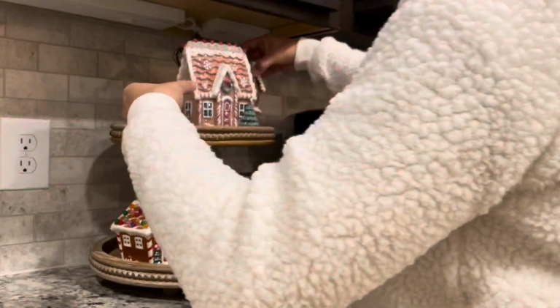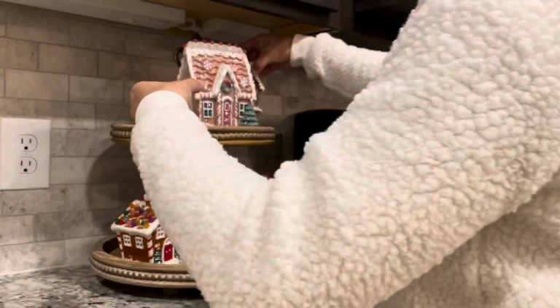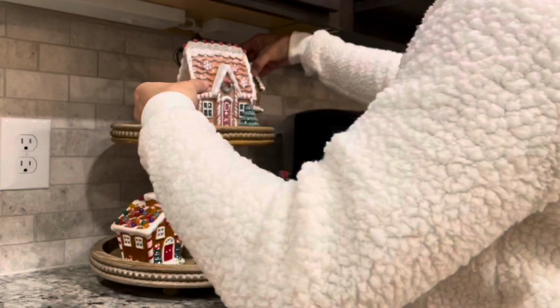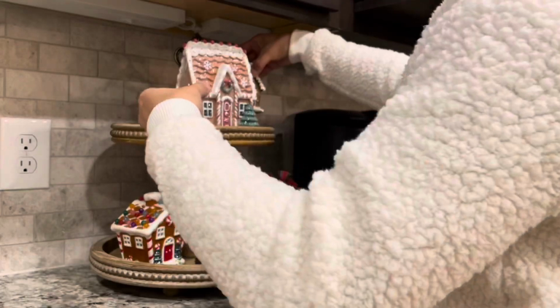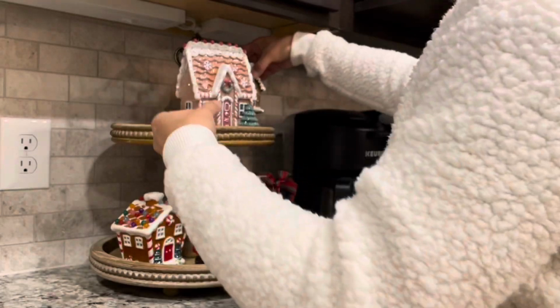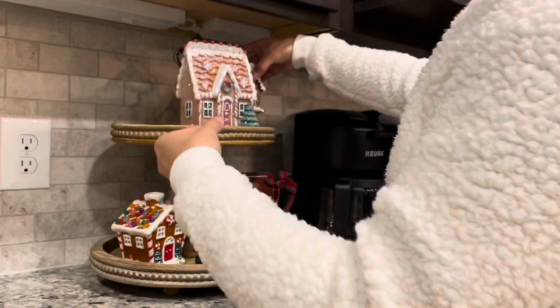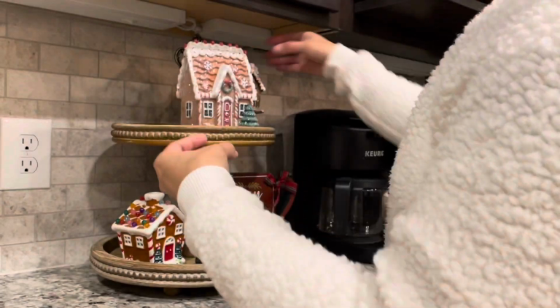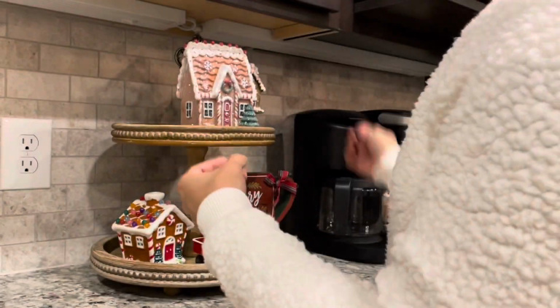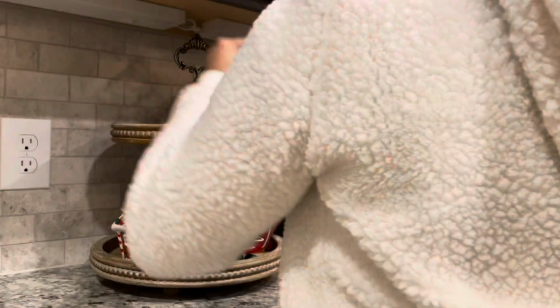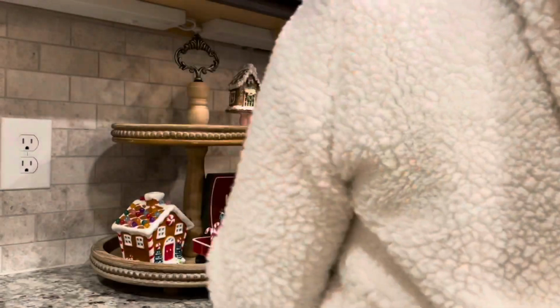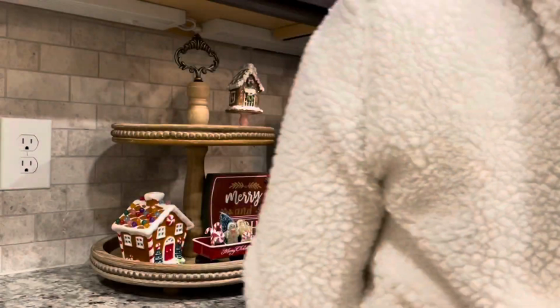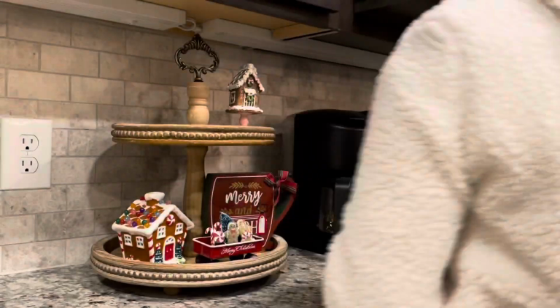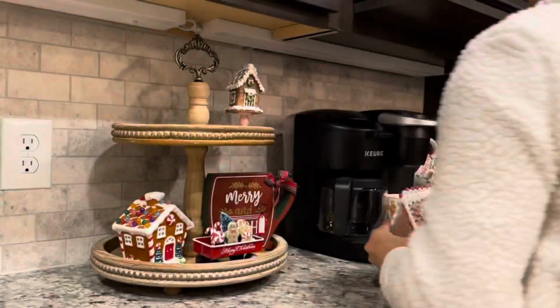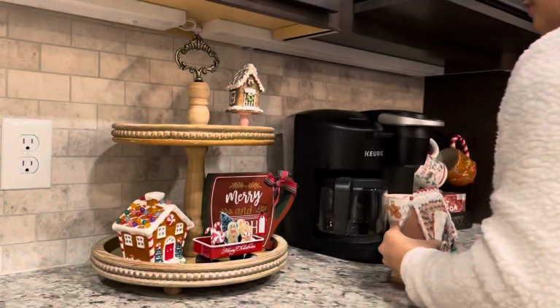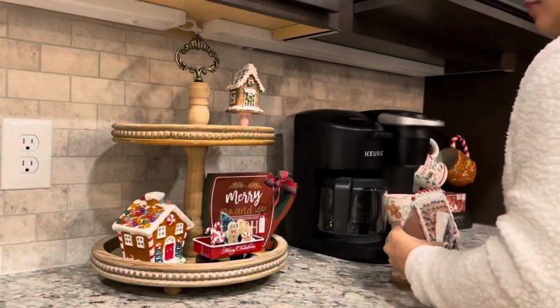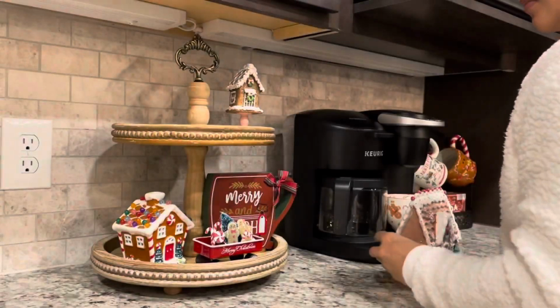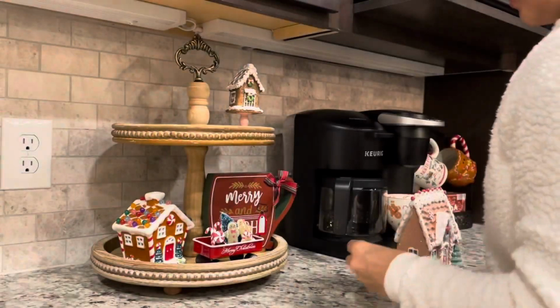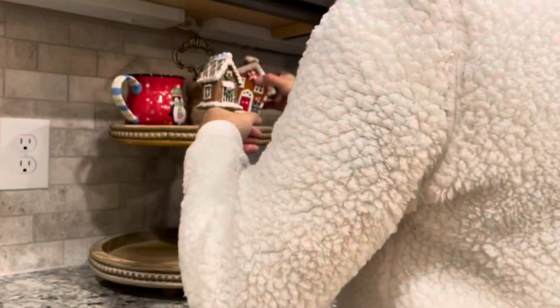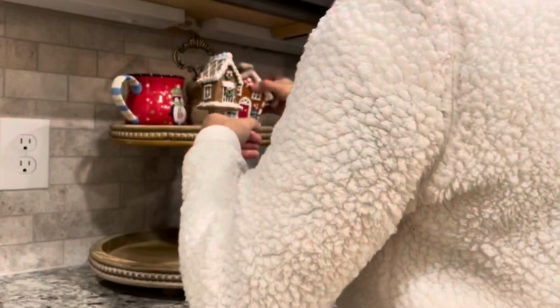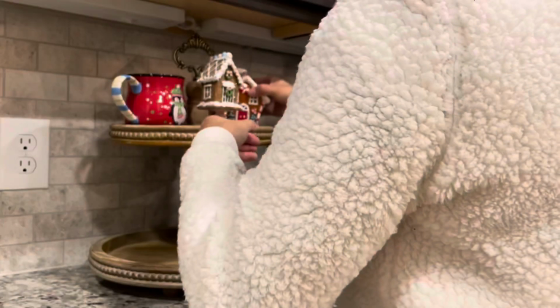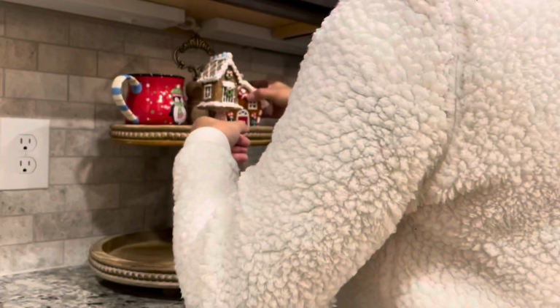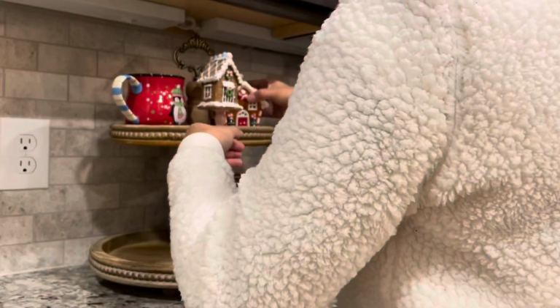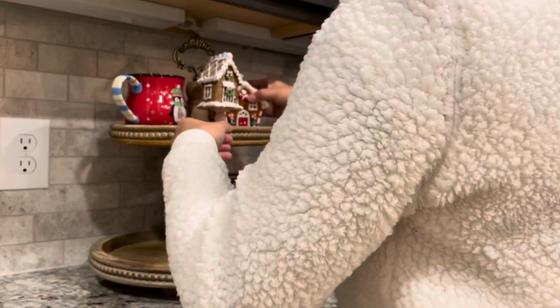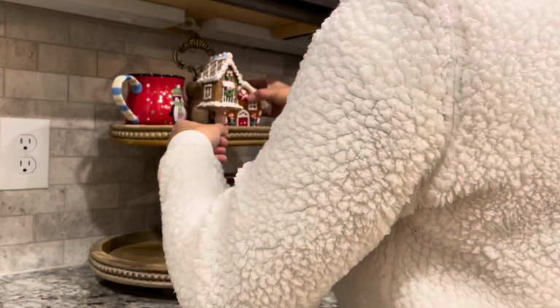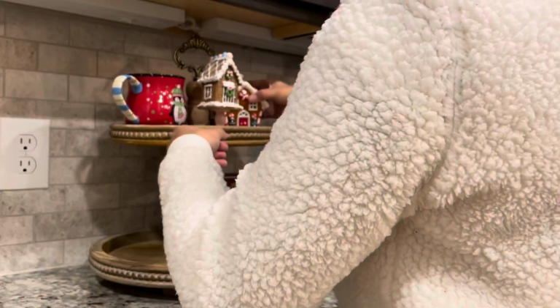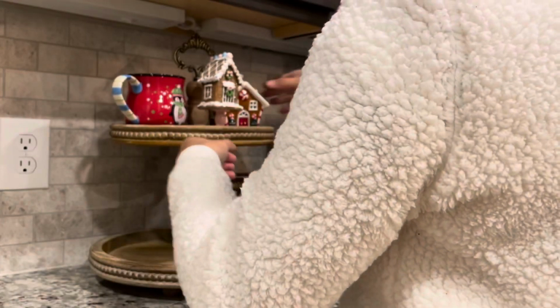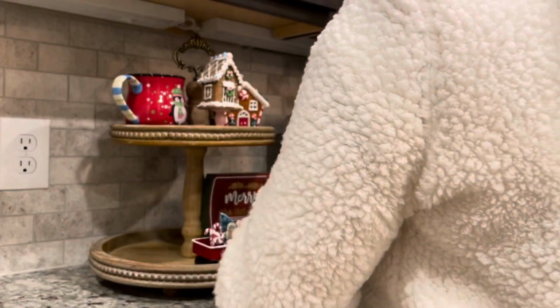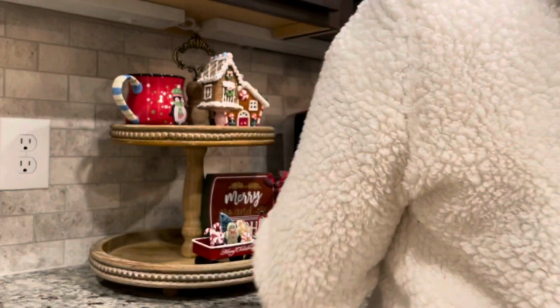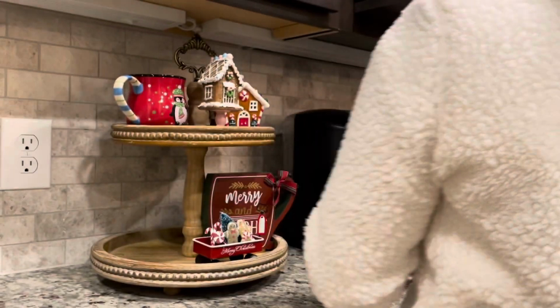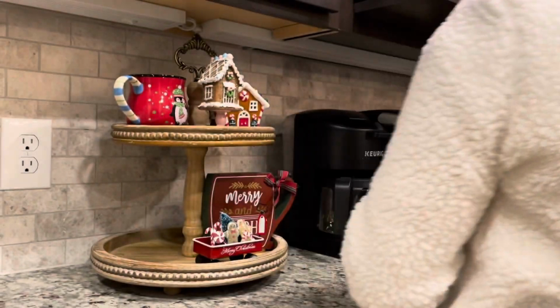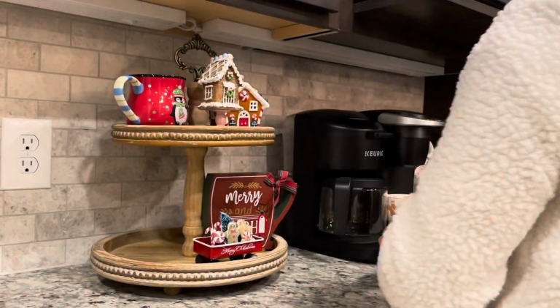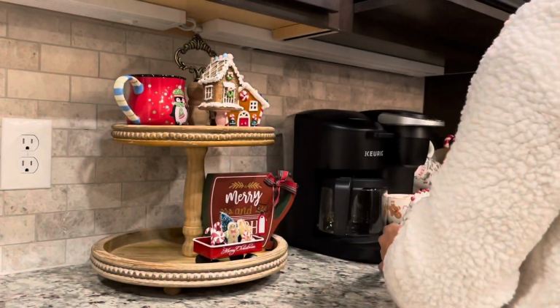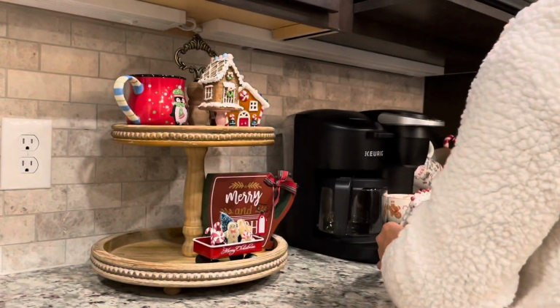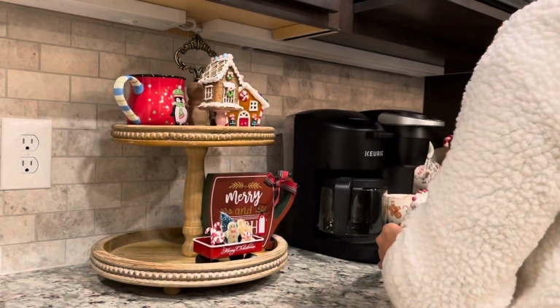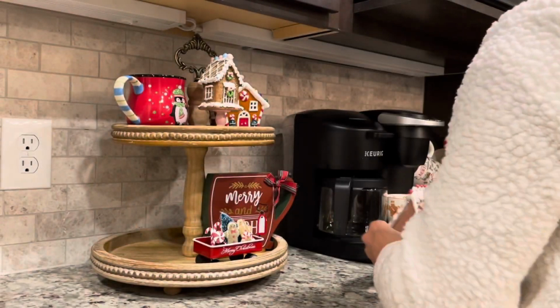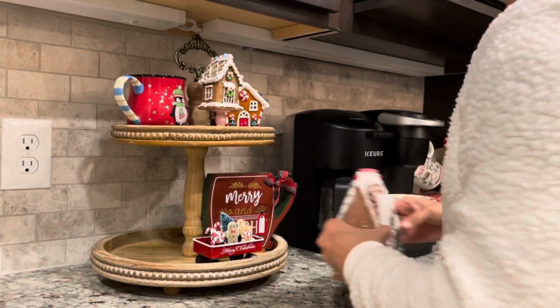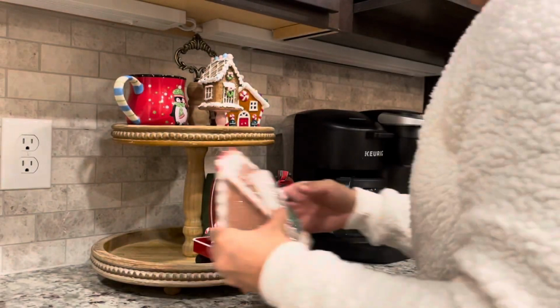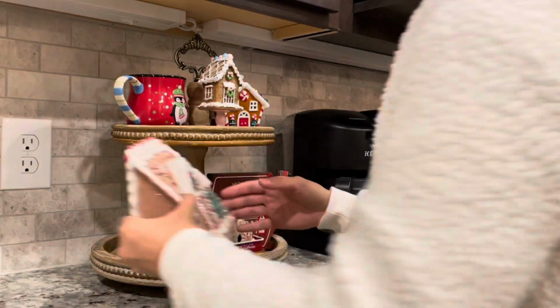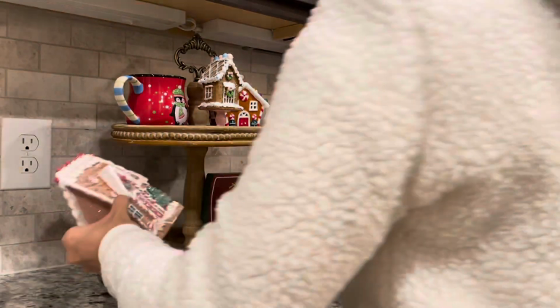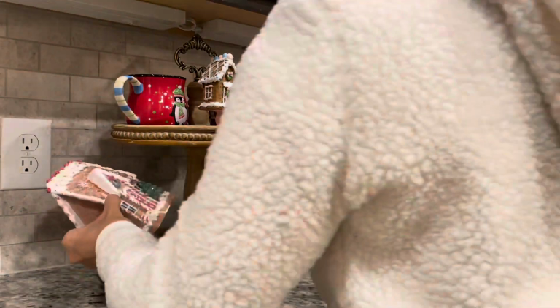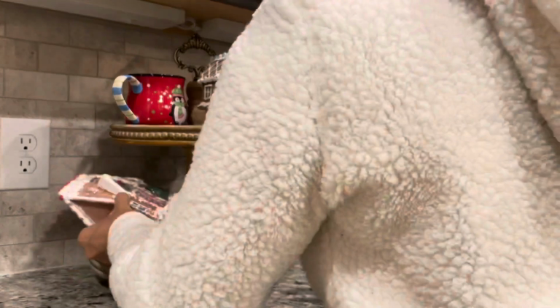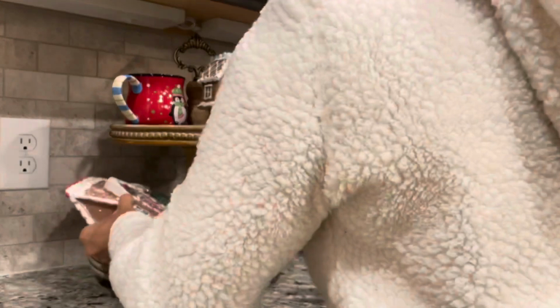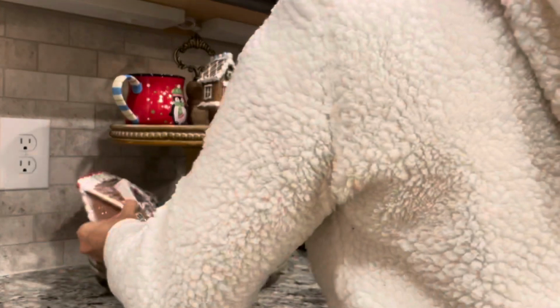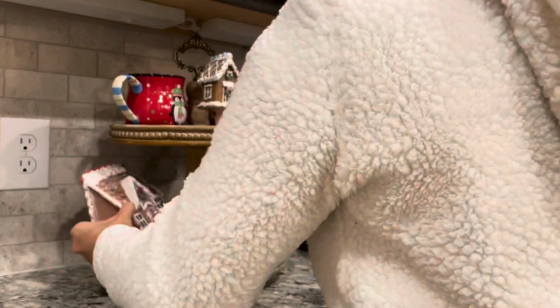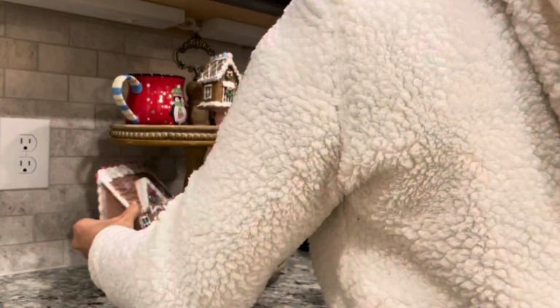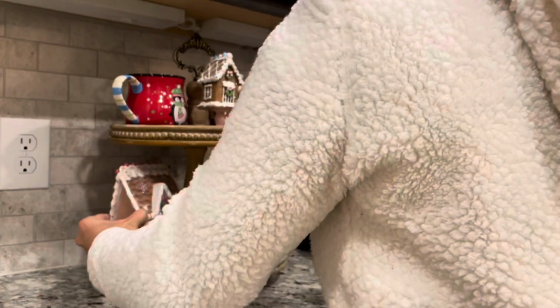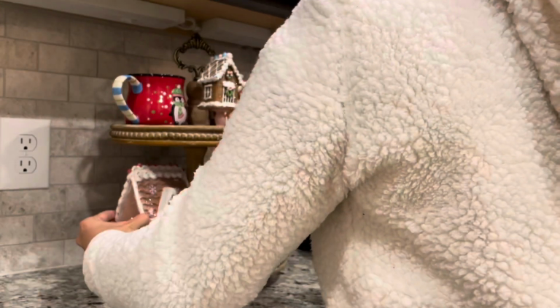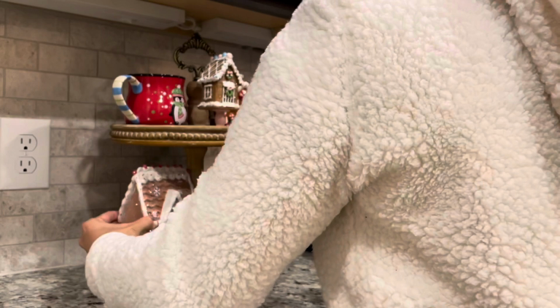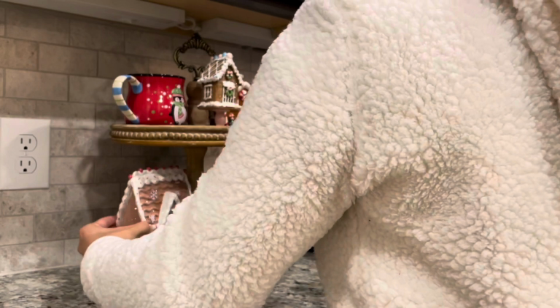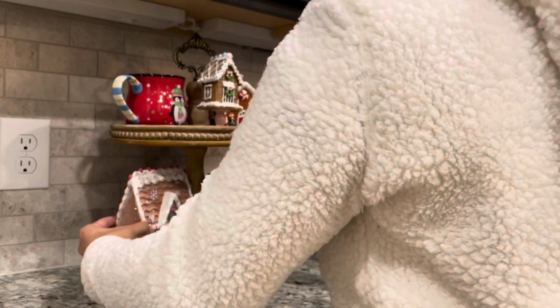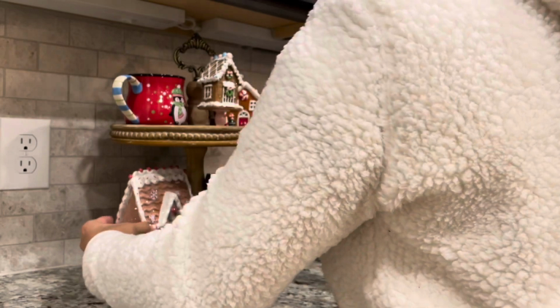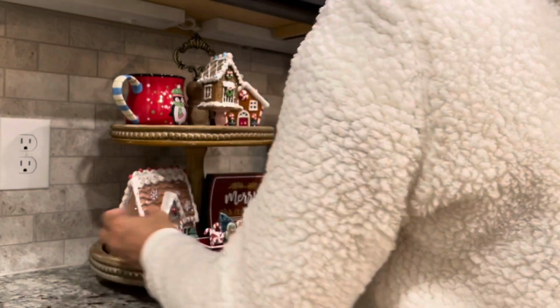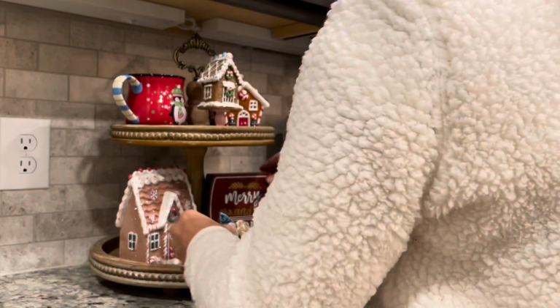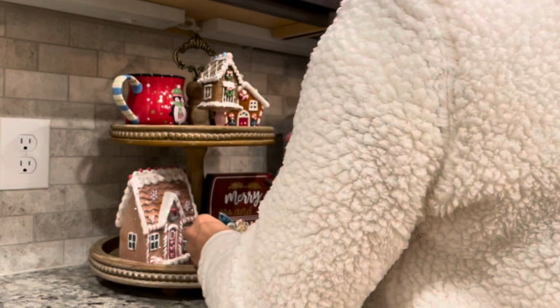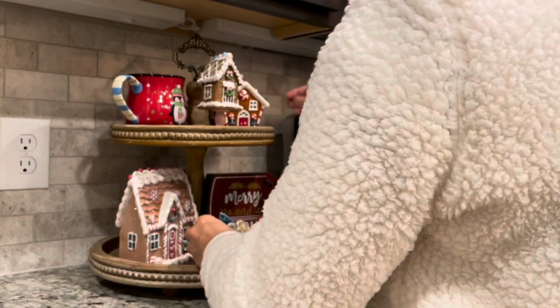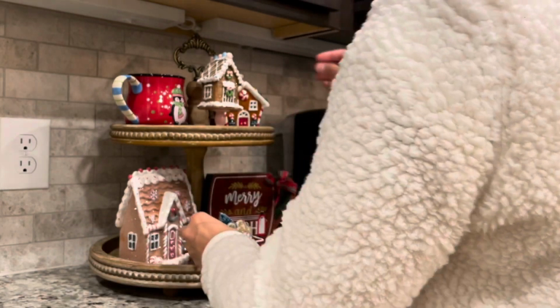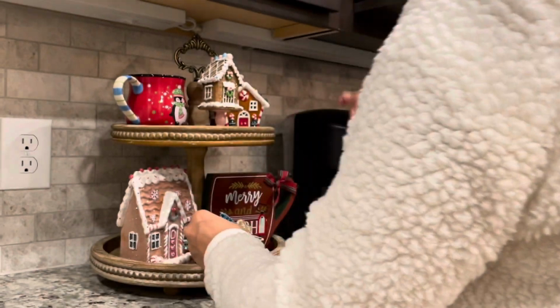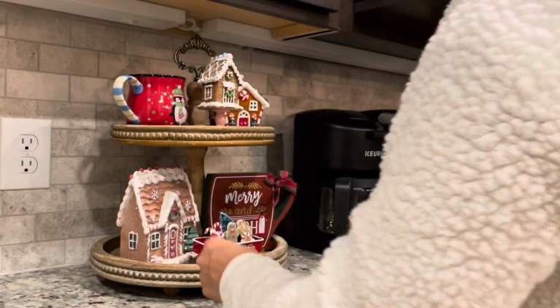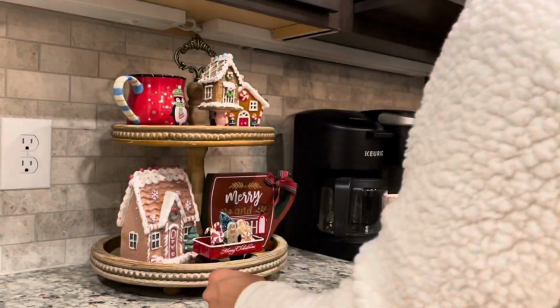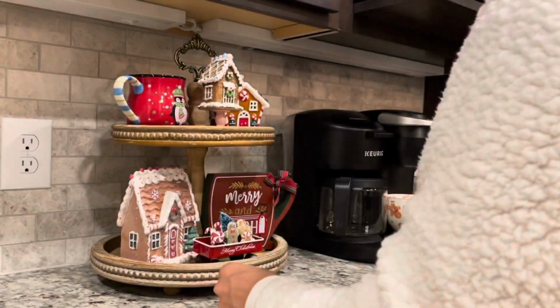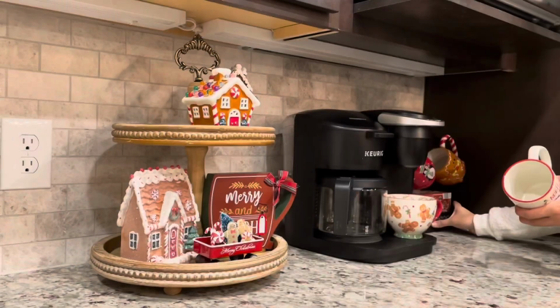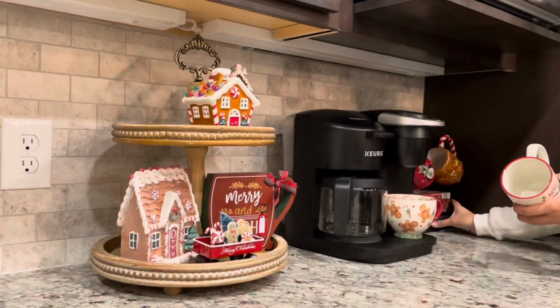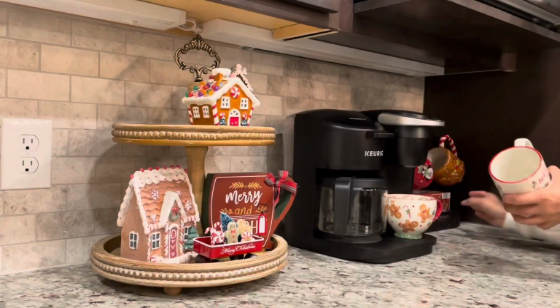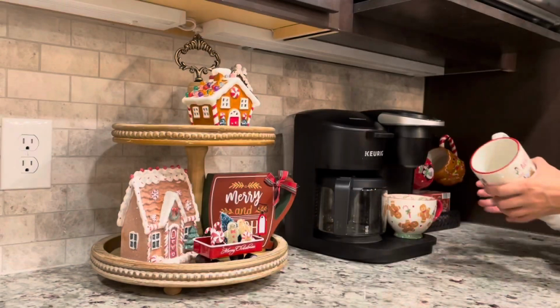I save those sugary coffees for when I have a sweet tooth. So here I am doing my tier tray now with my gingerbread decor and other Christmas stuff.